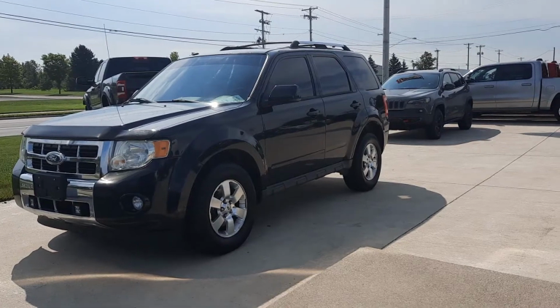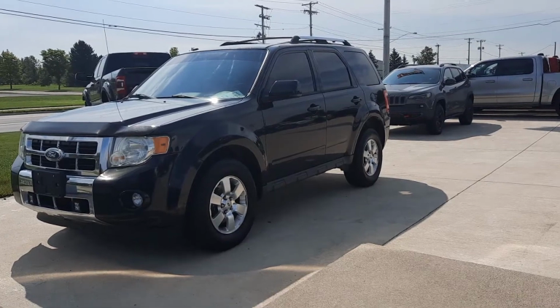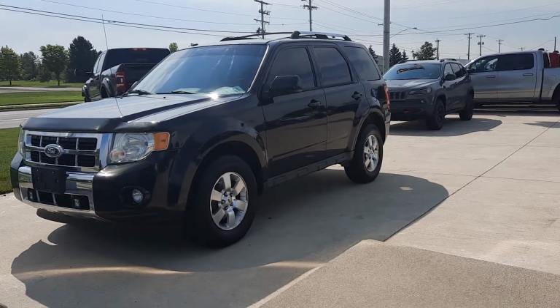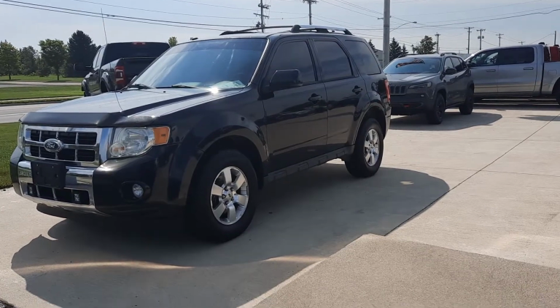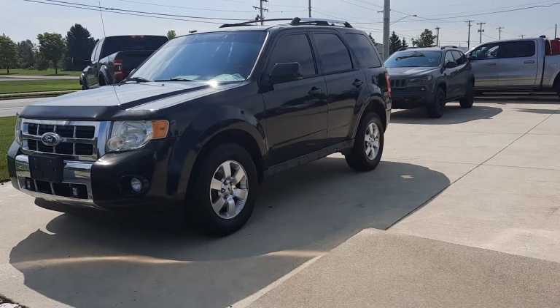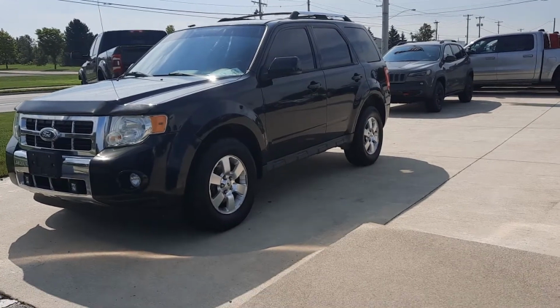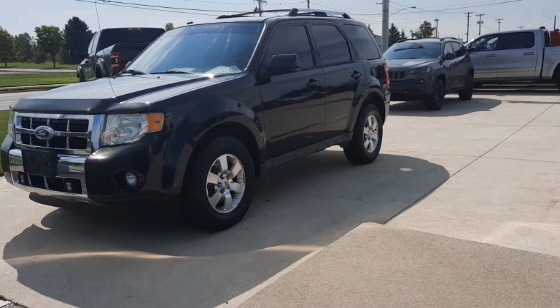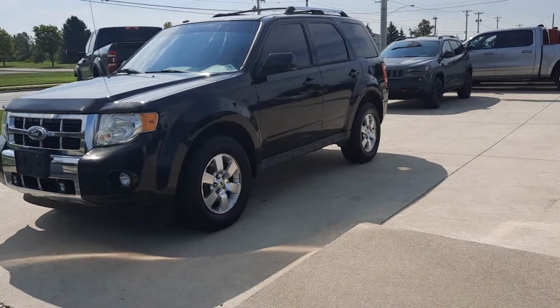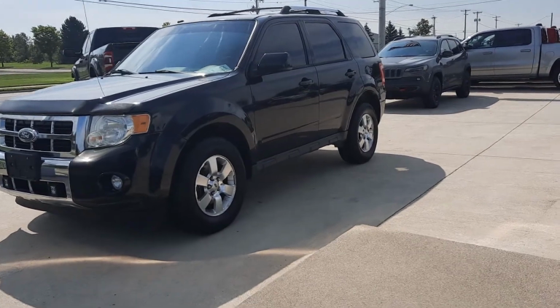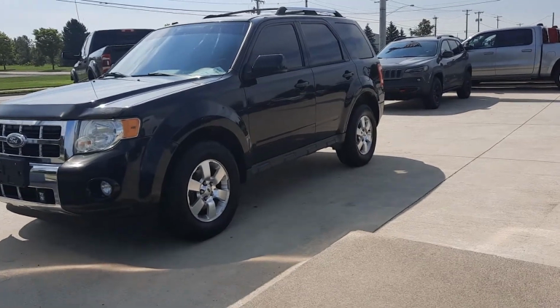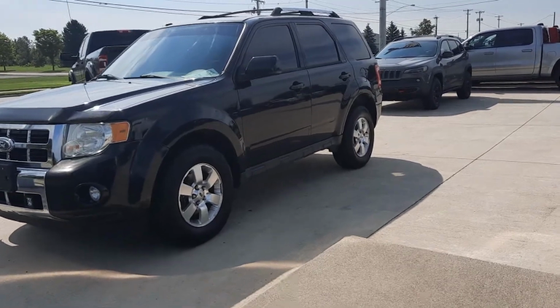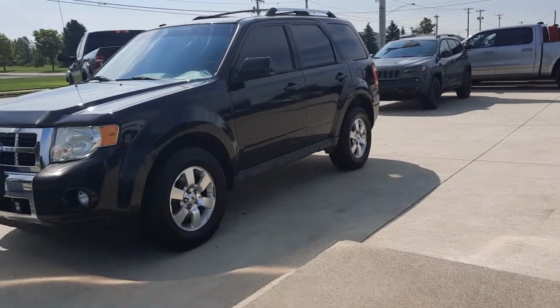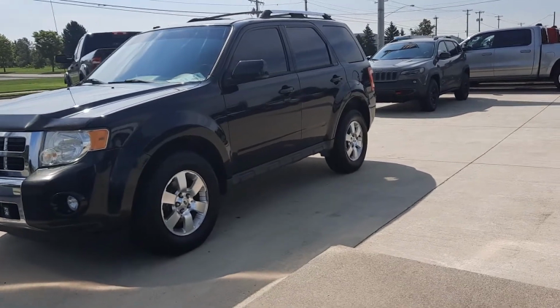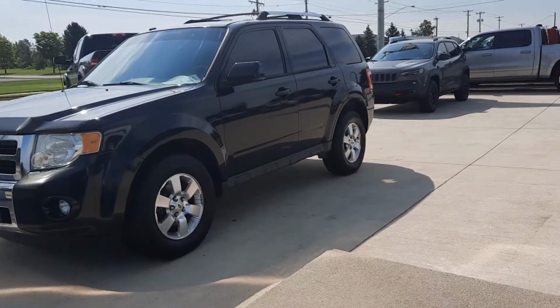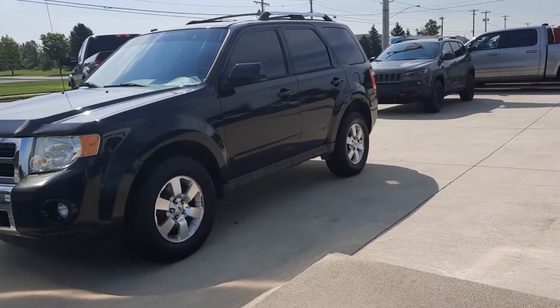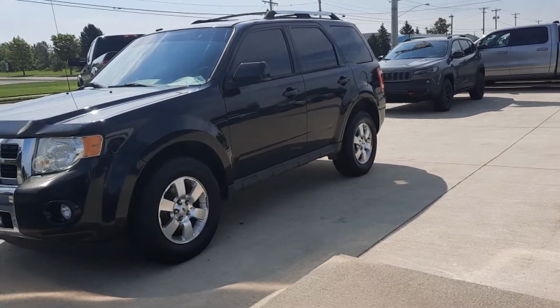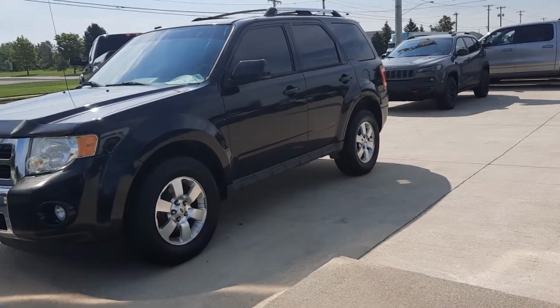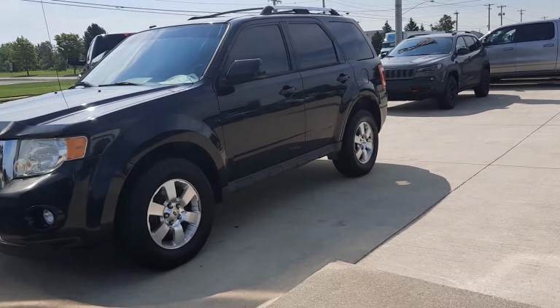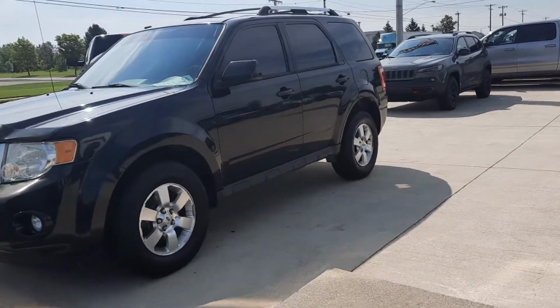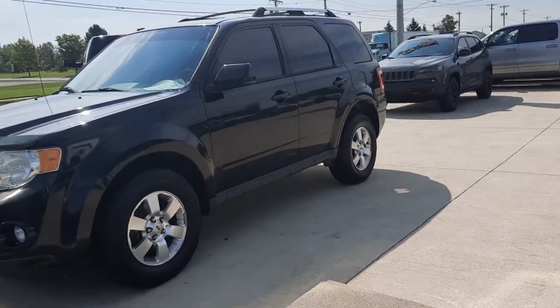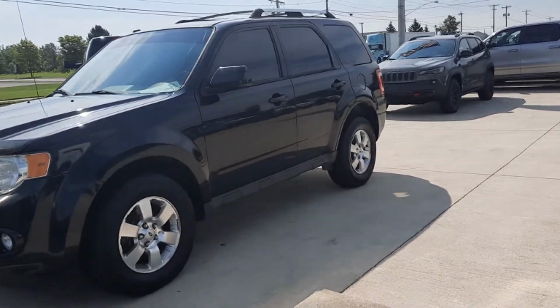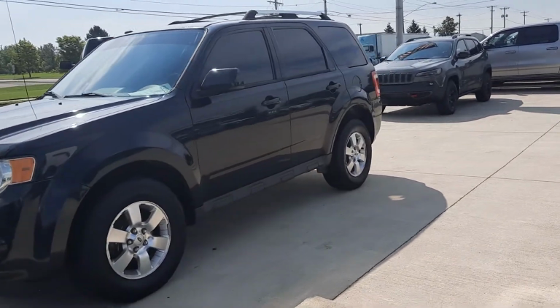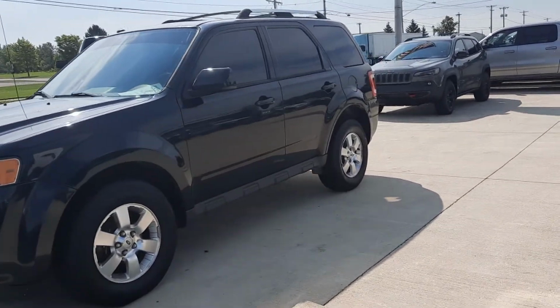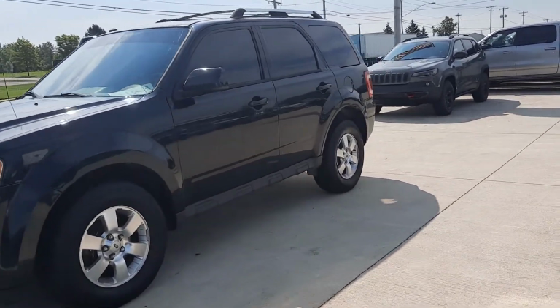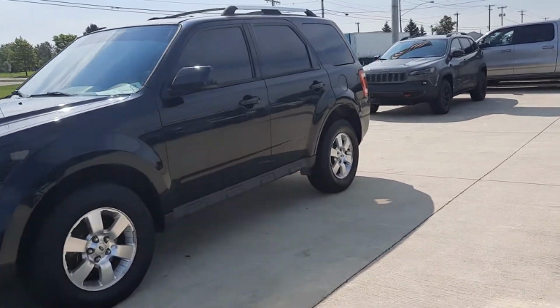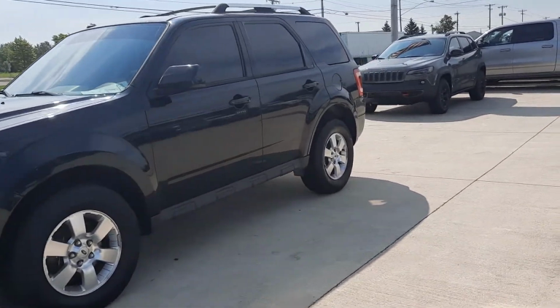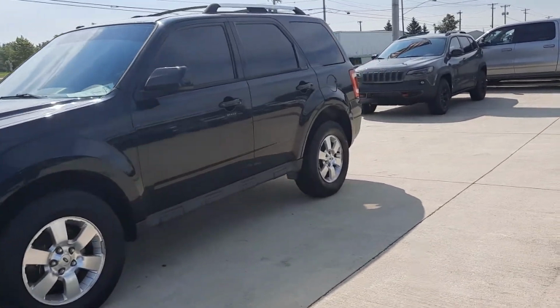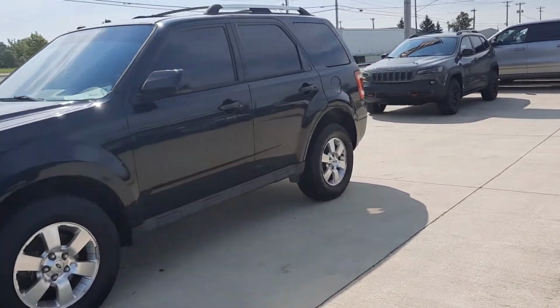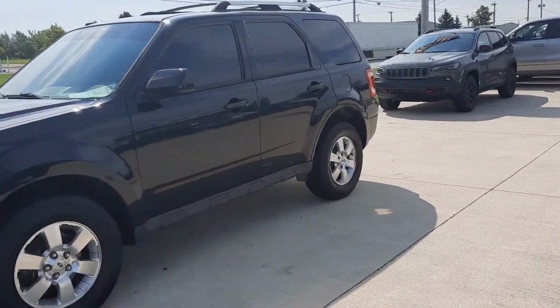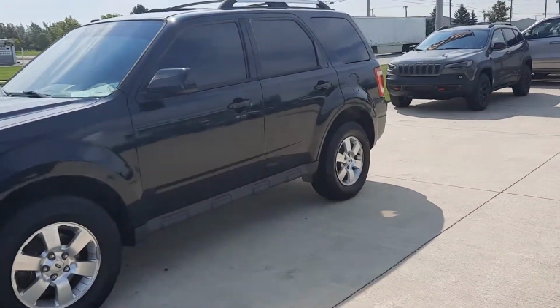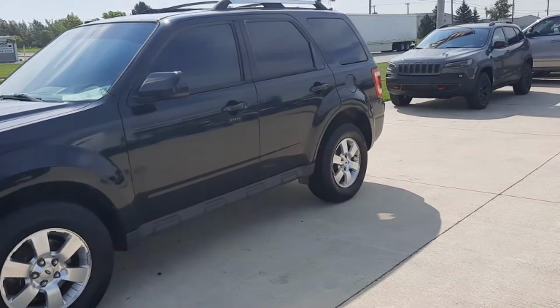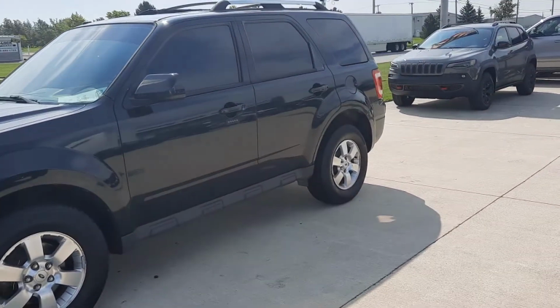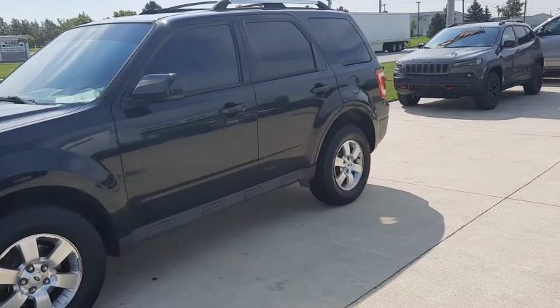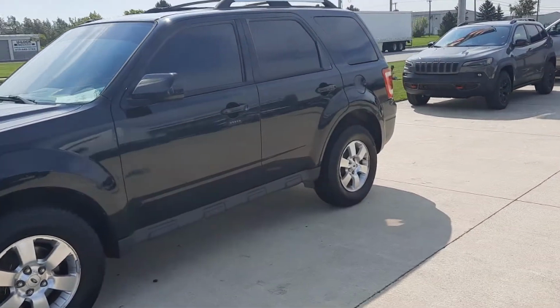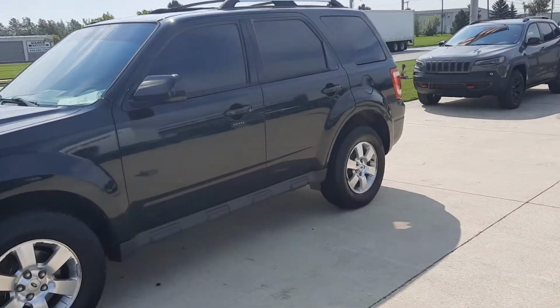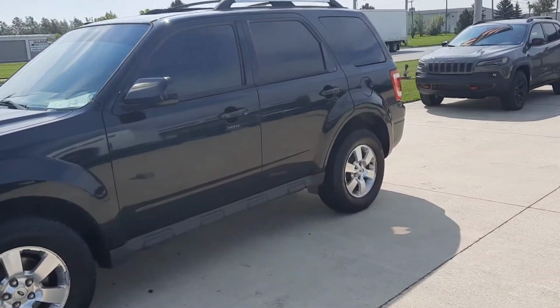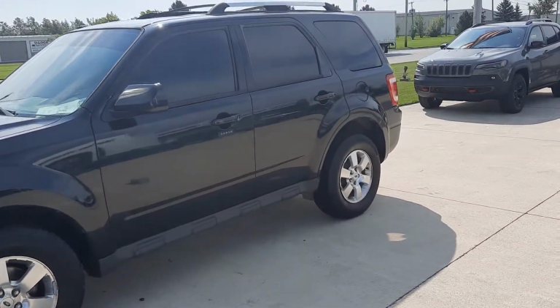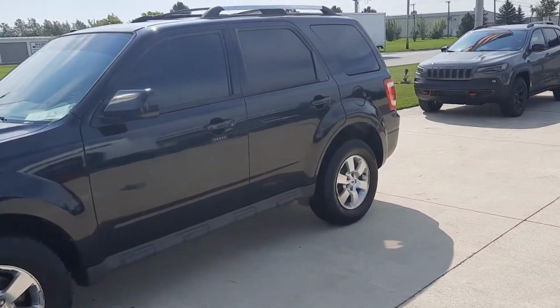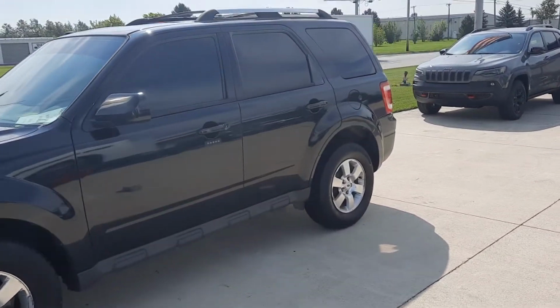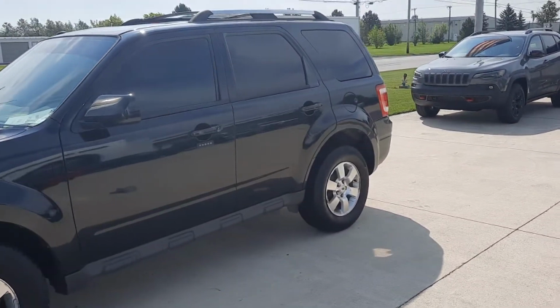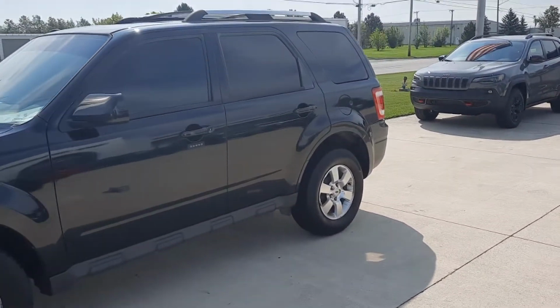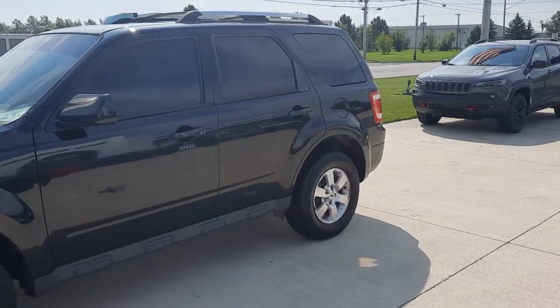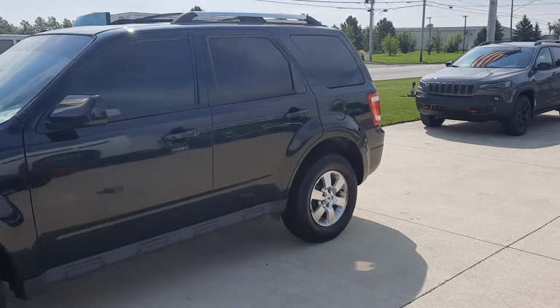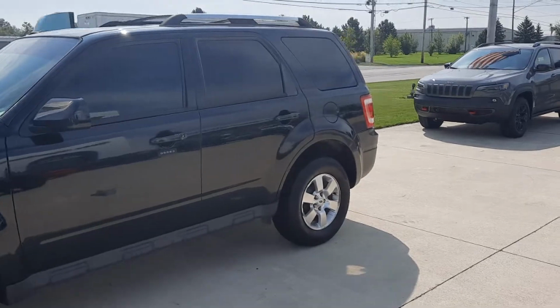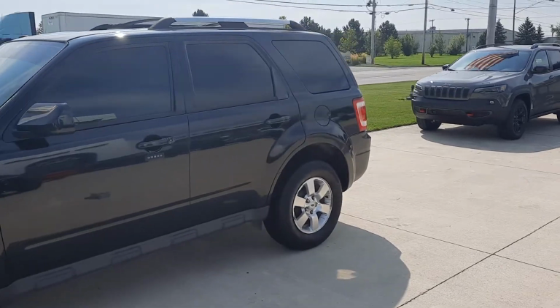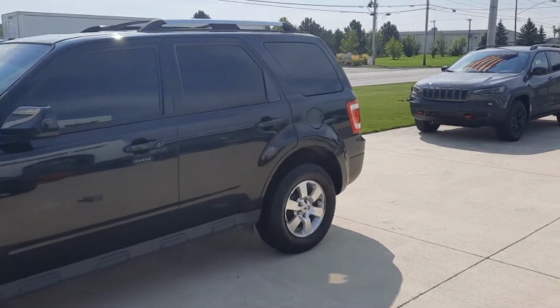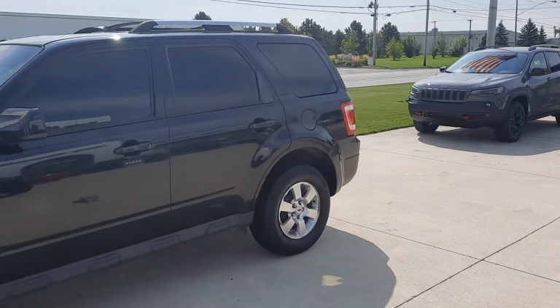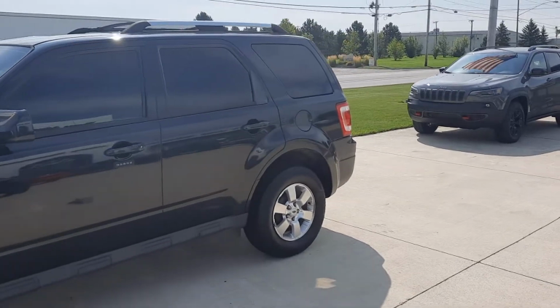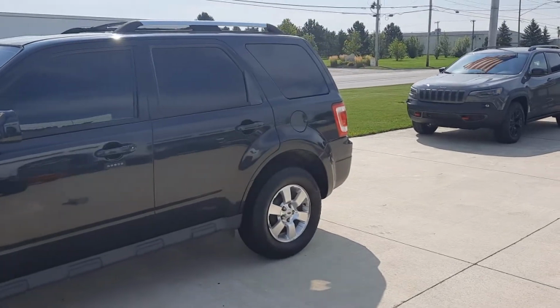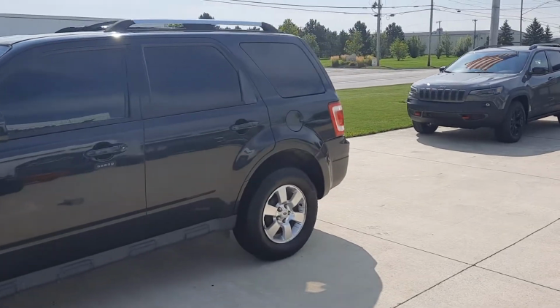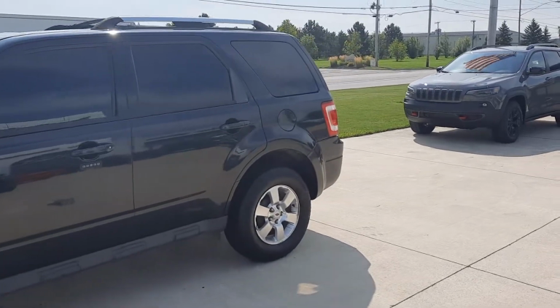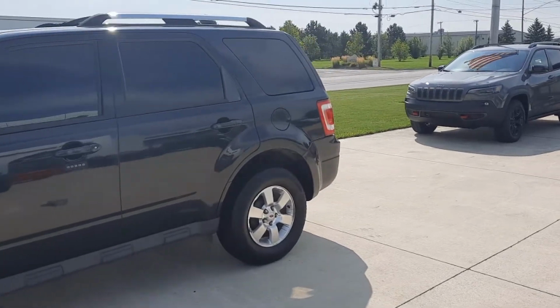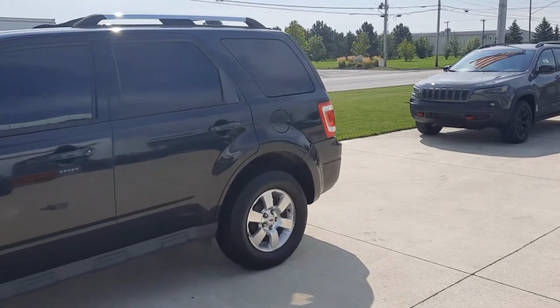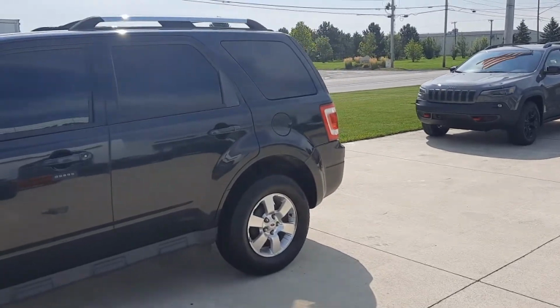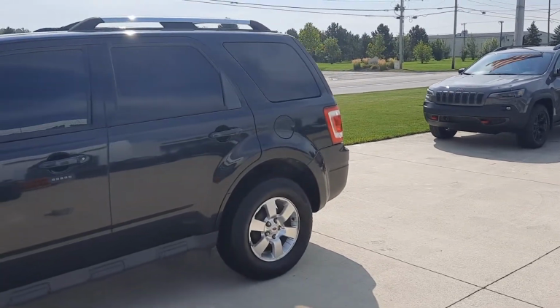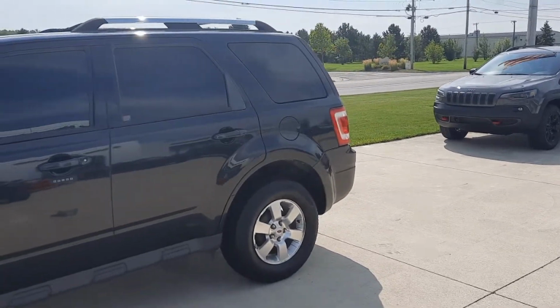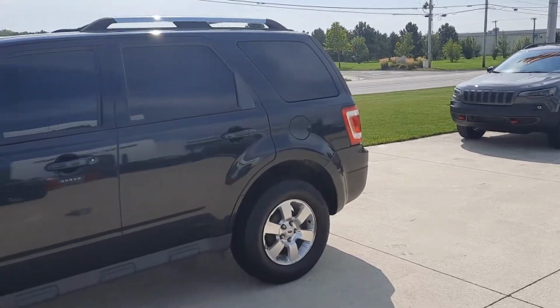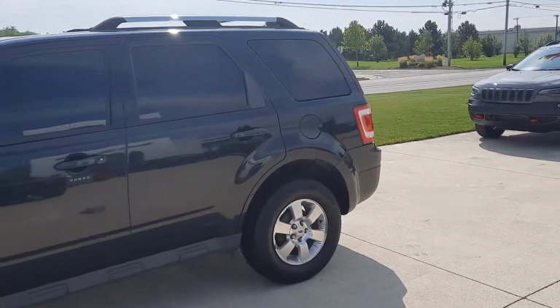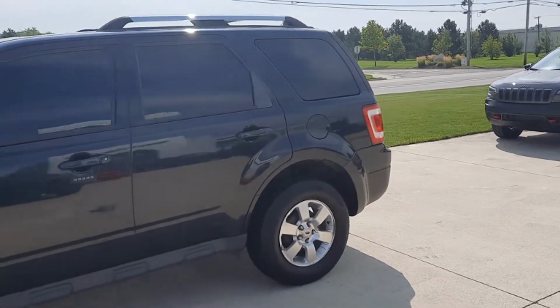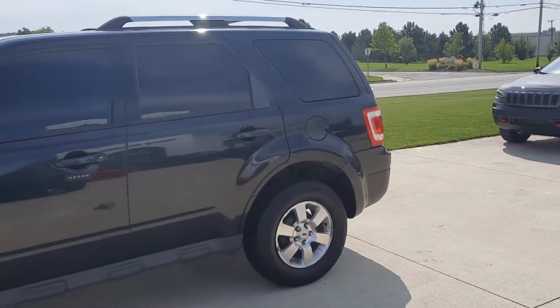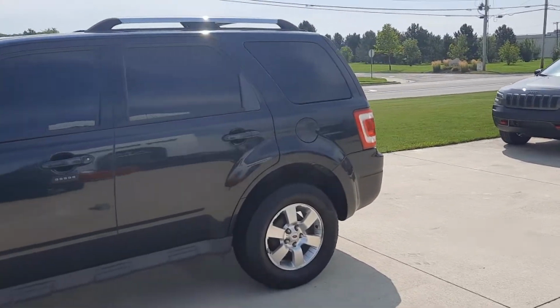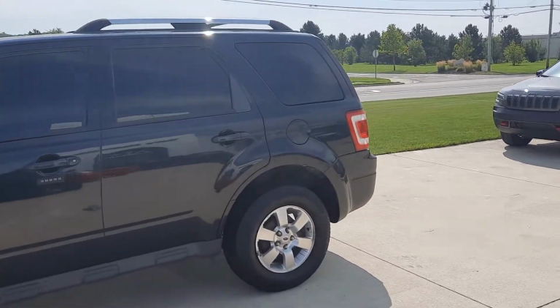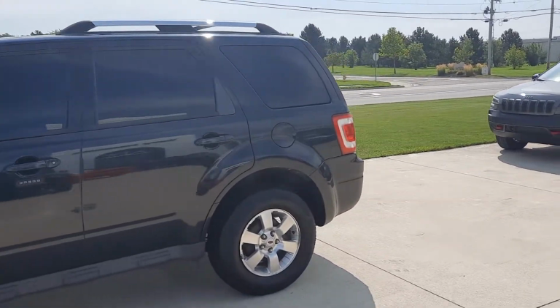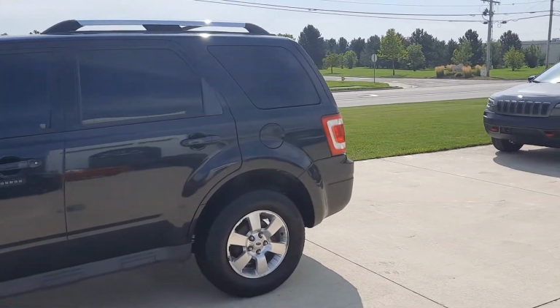Angel here at Terry Henrichs Chrysler. Going to take you on a quick walk around of this 2011 Ford Escape Limited.